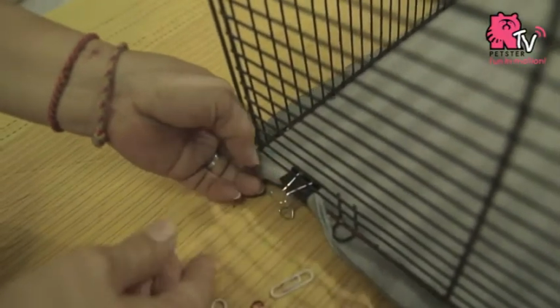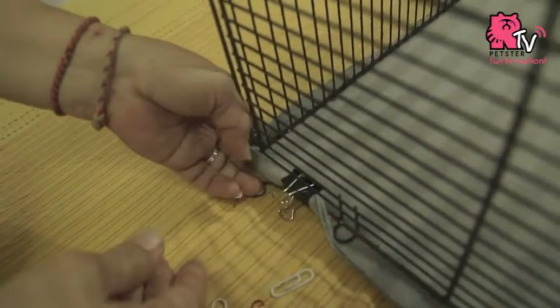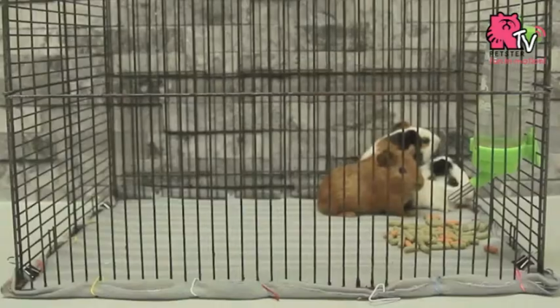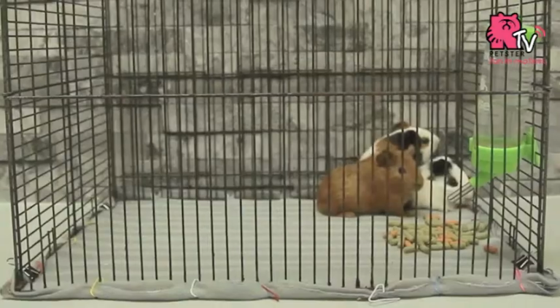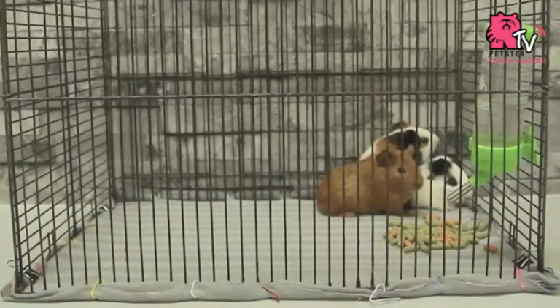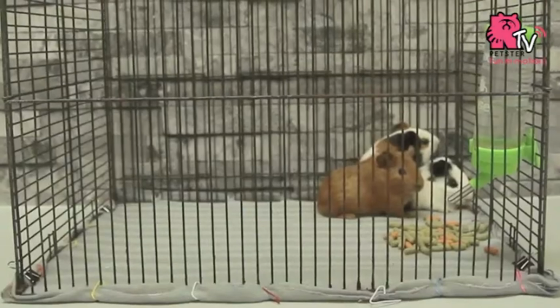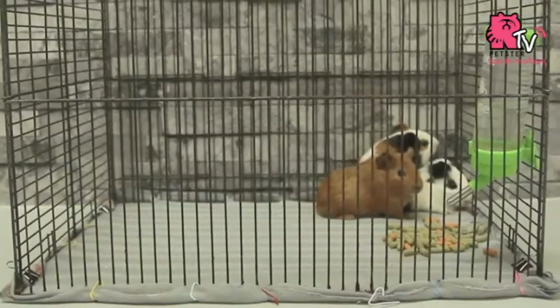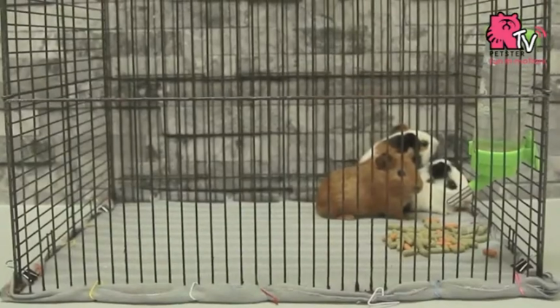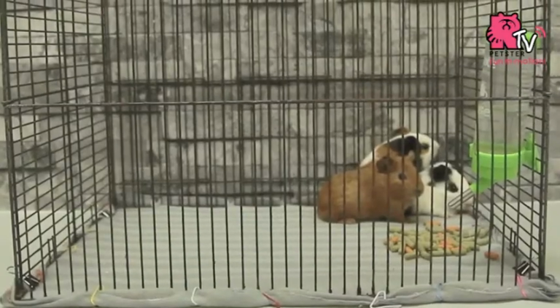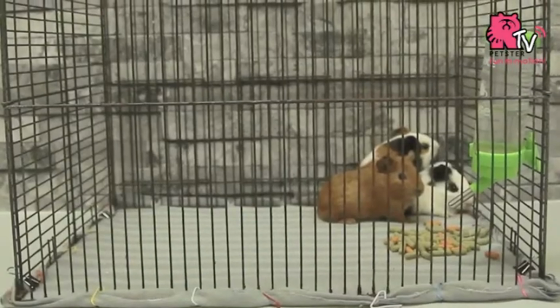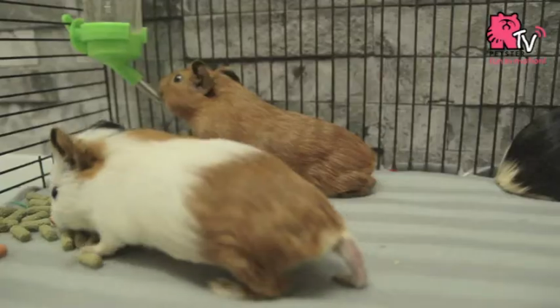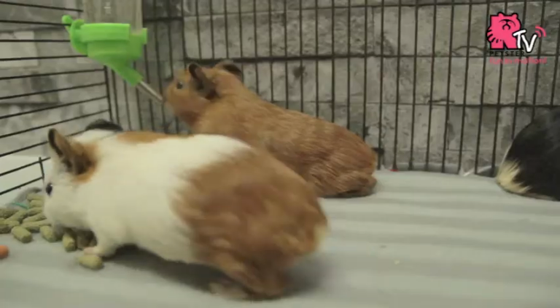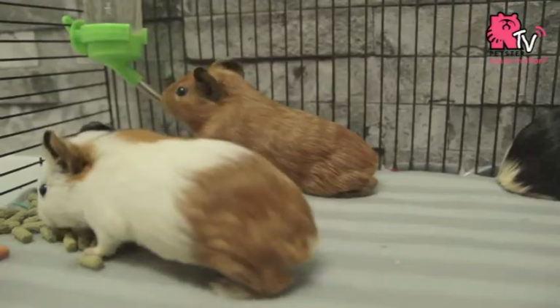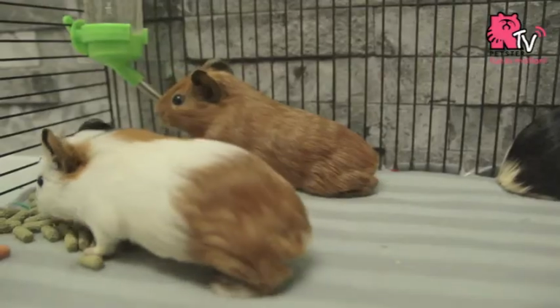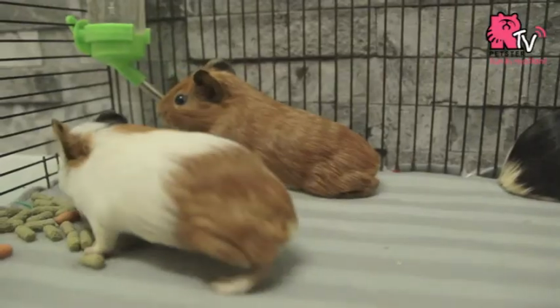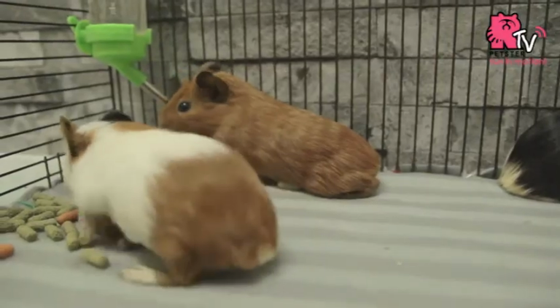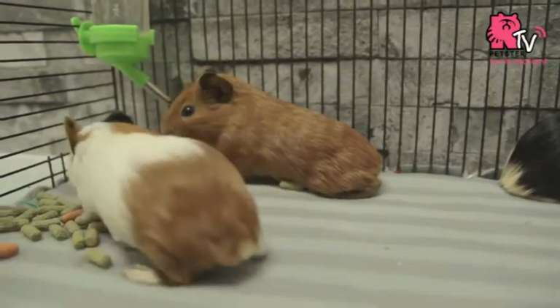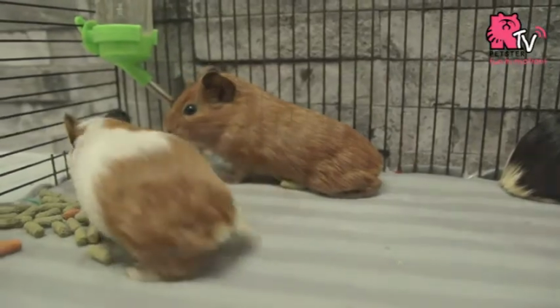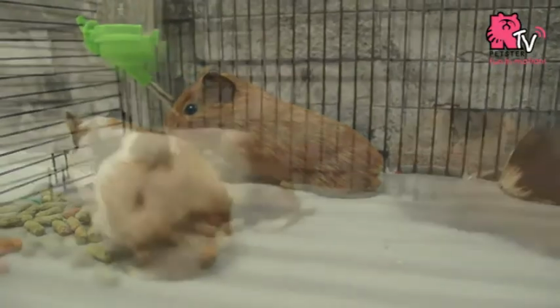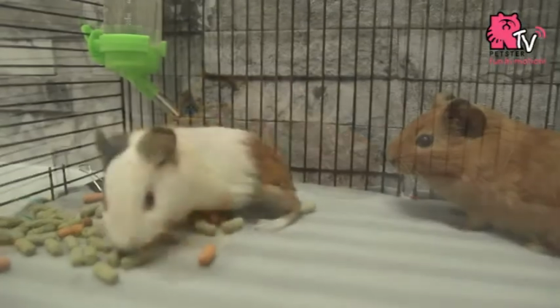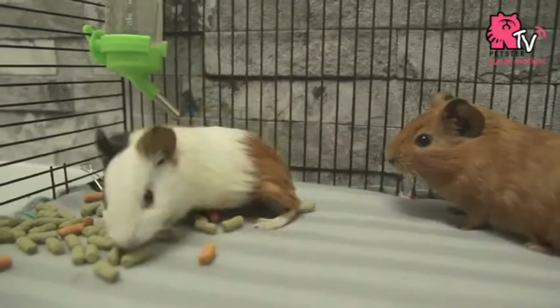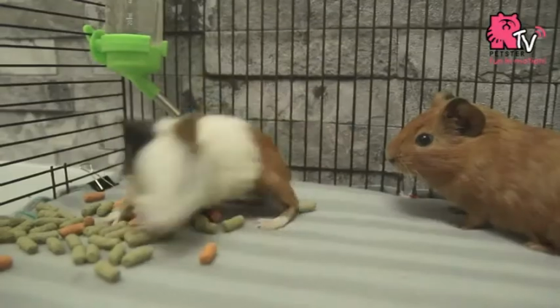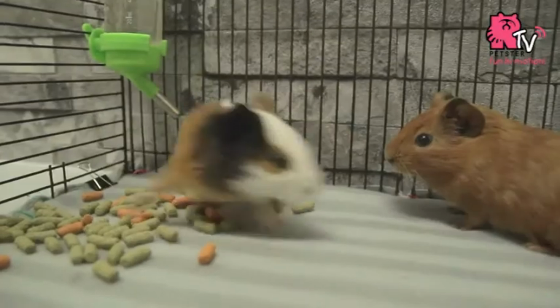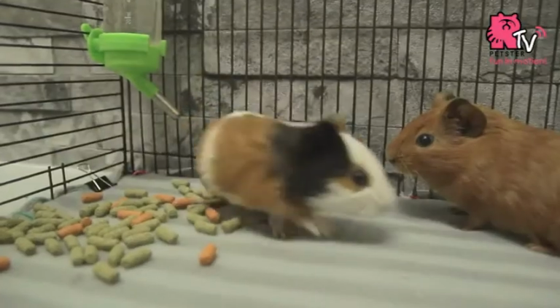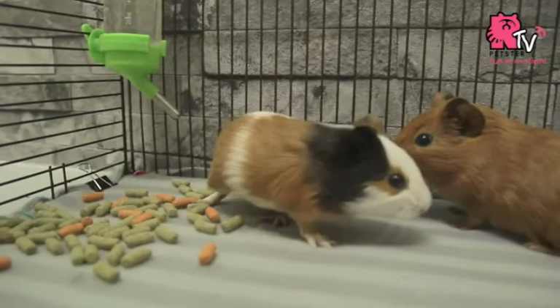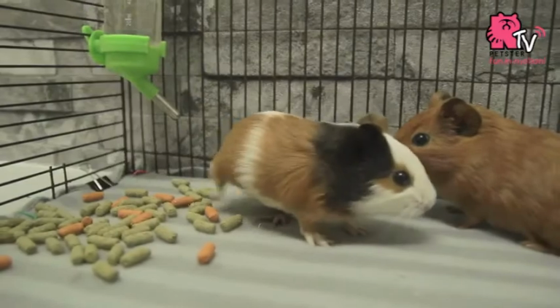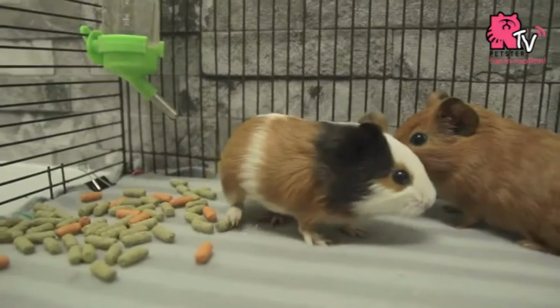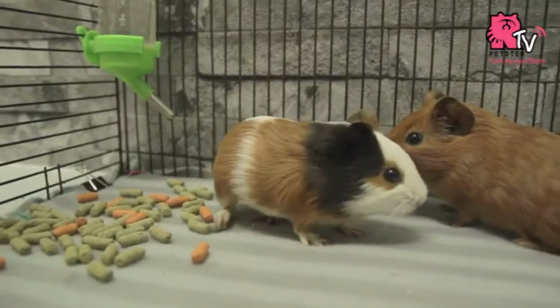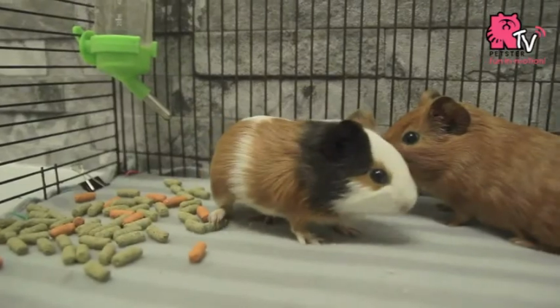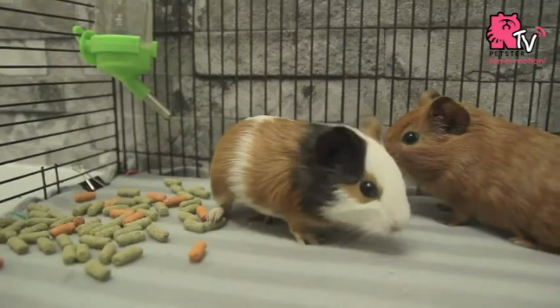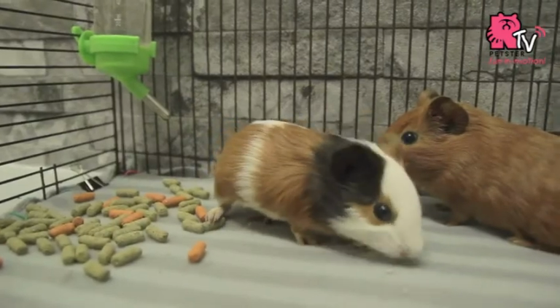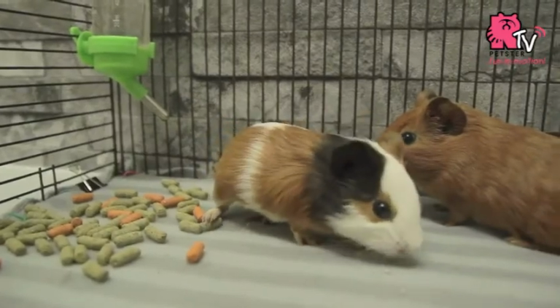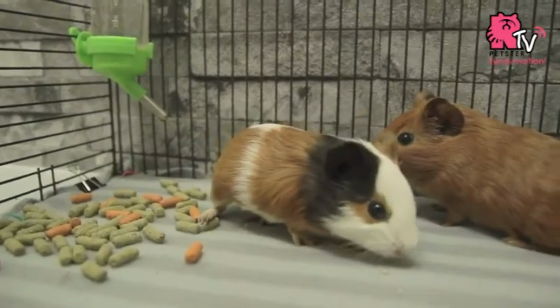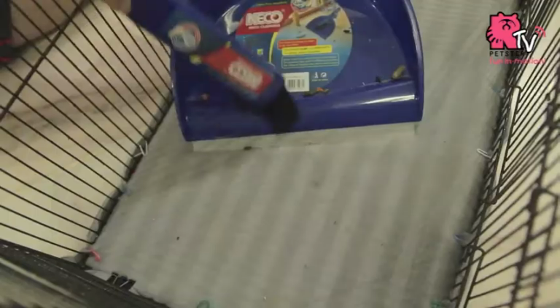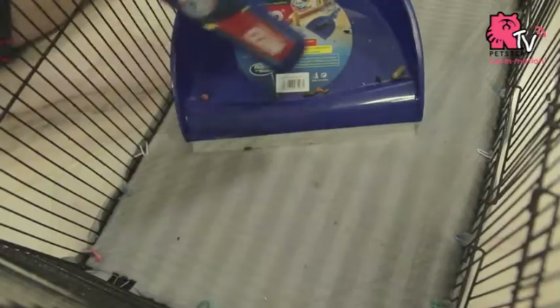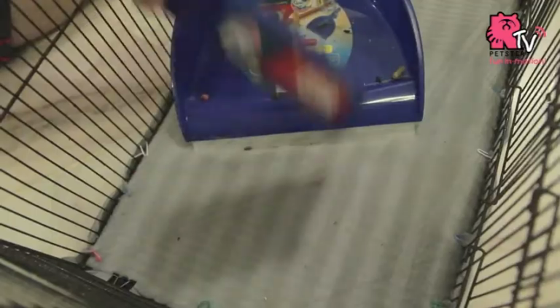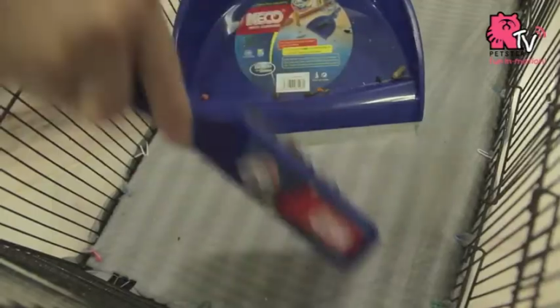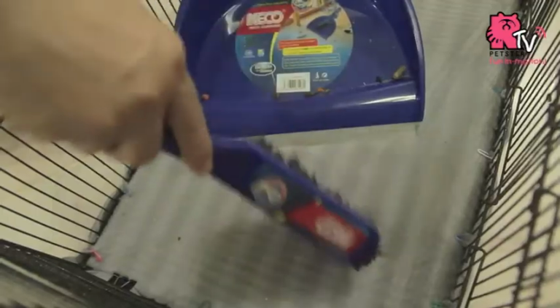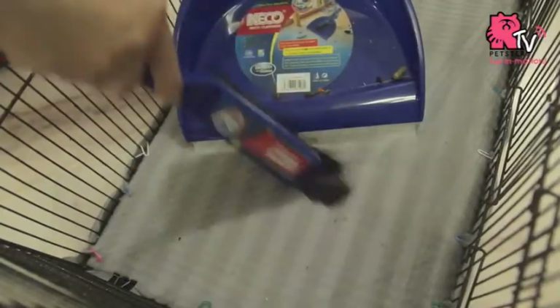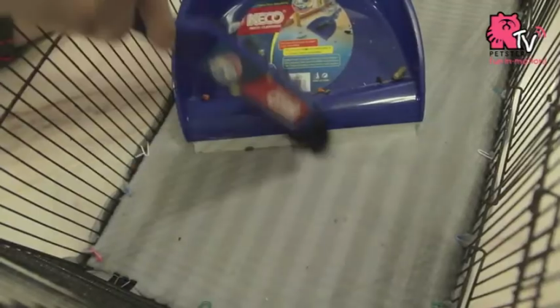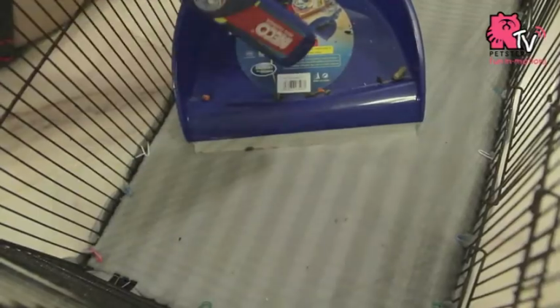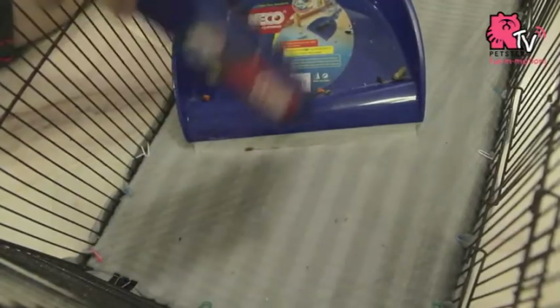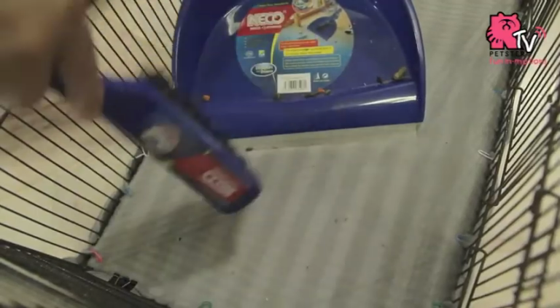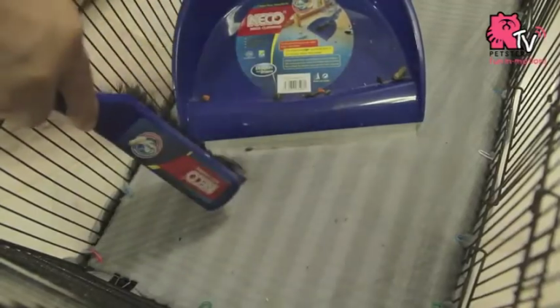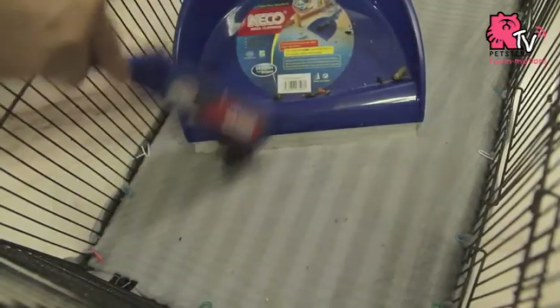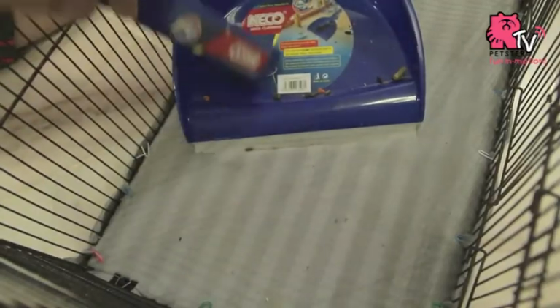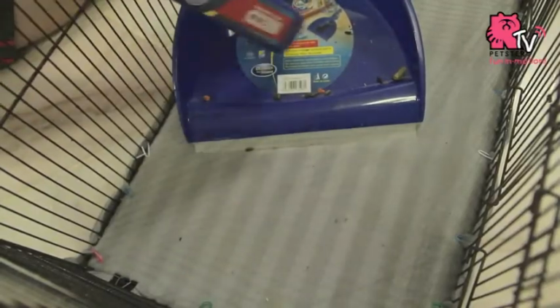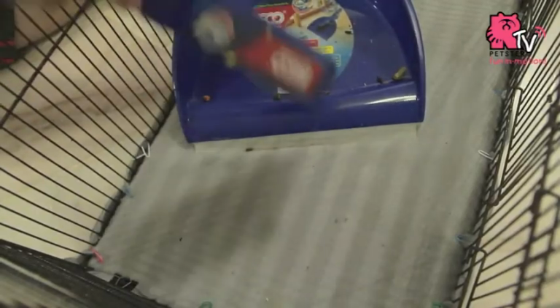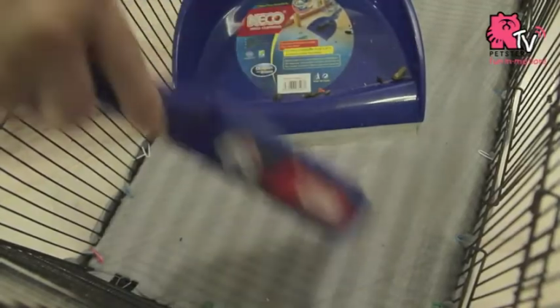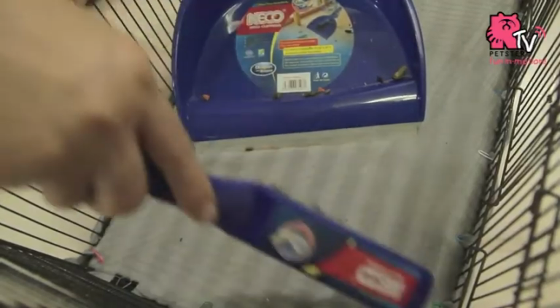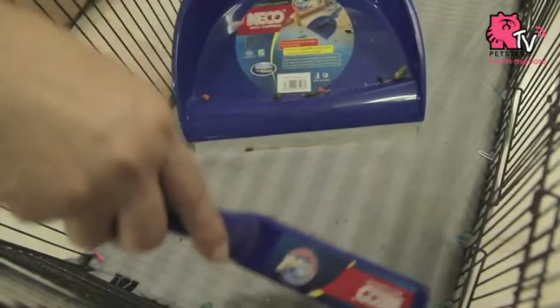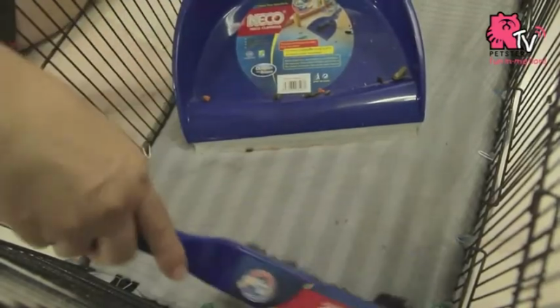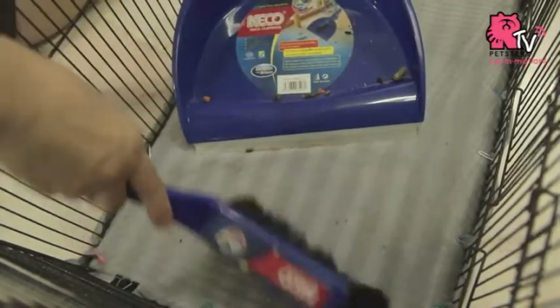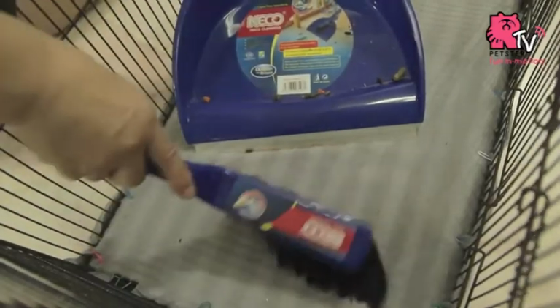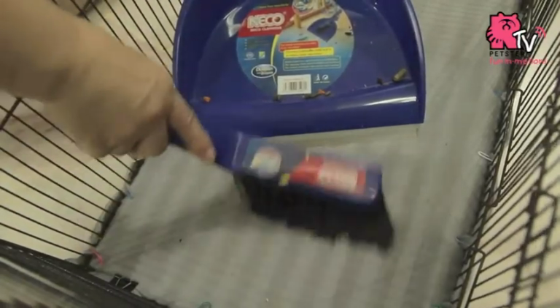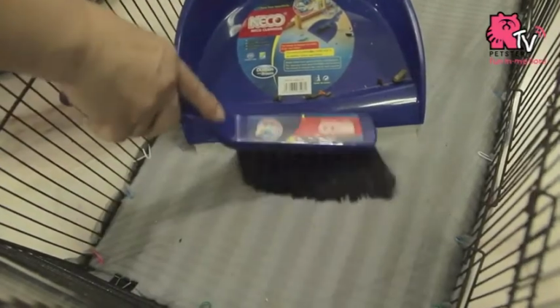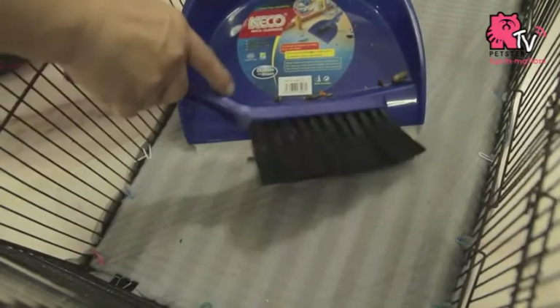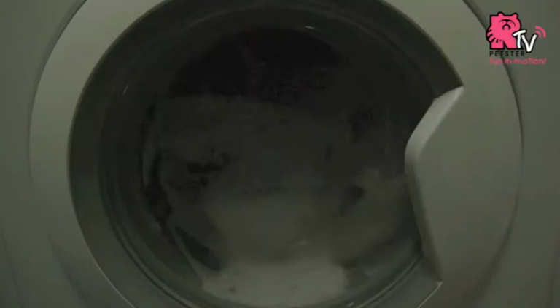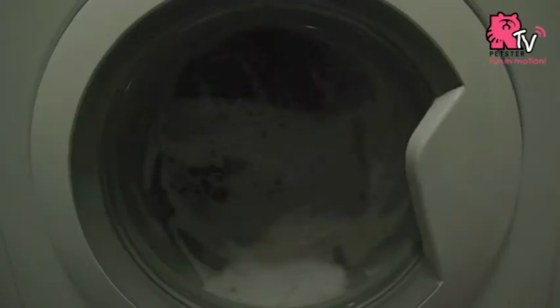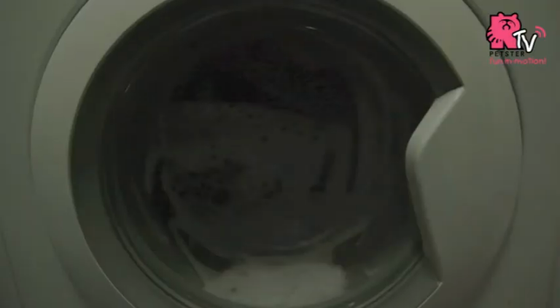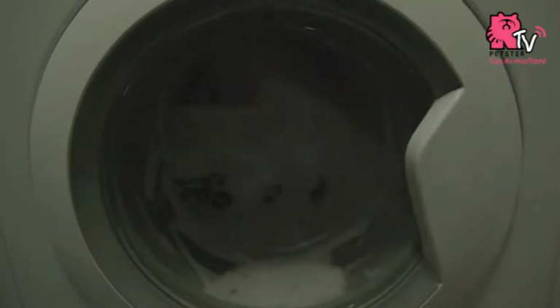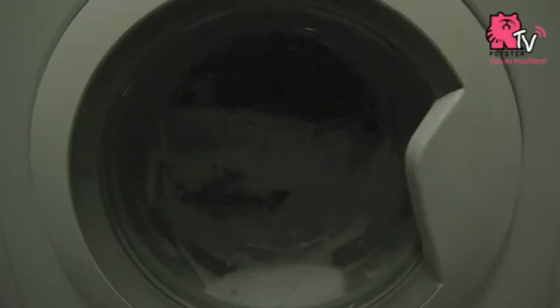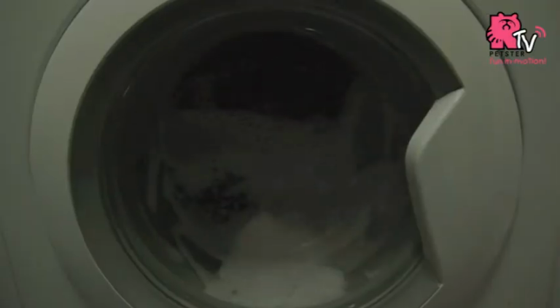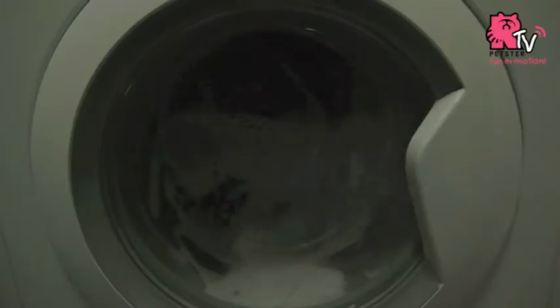Your piggies can enjoy their soft and comfy bedding now. Remember to spot clean the surface every day, and wash and change the bedding every week.